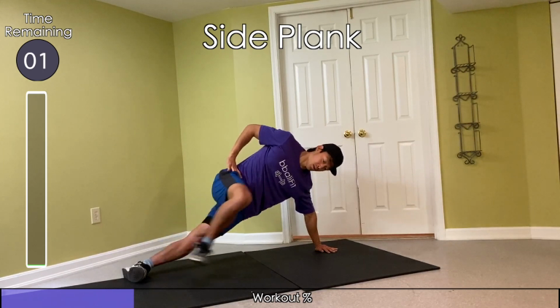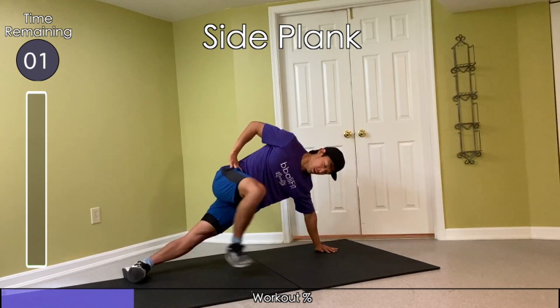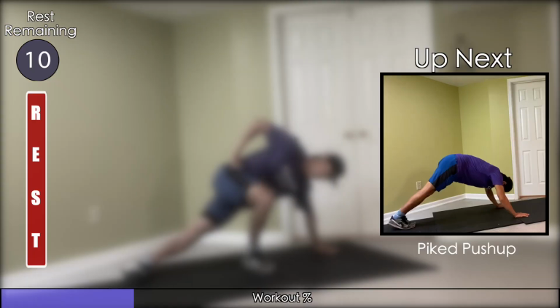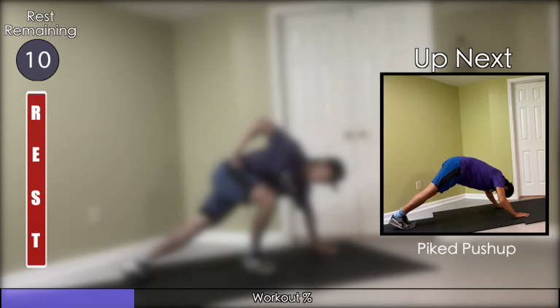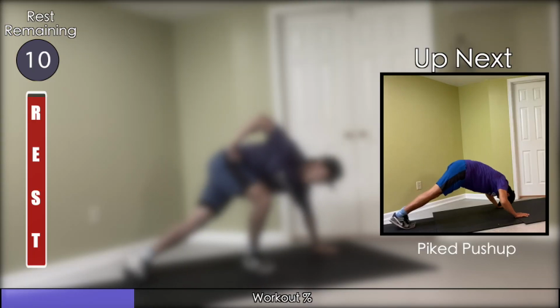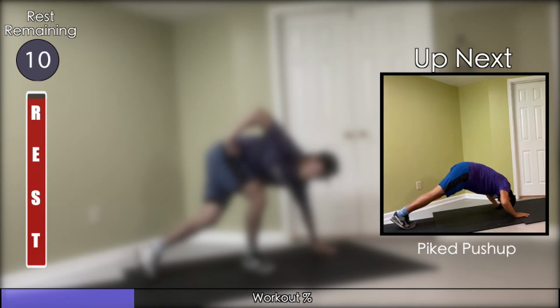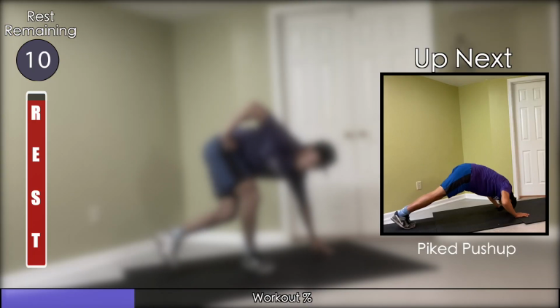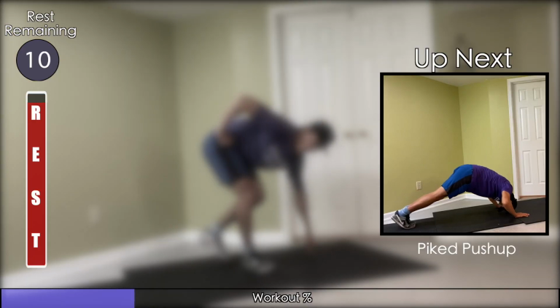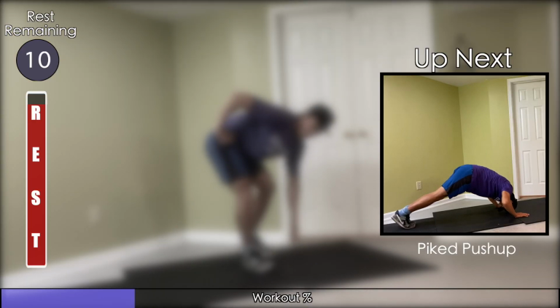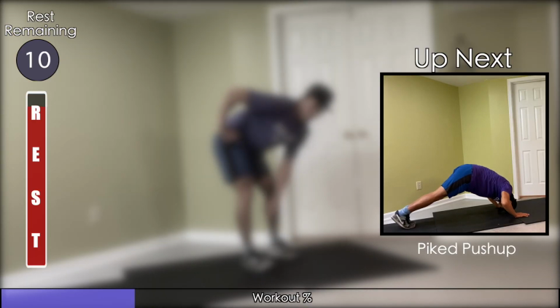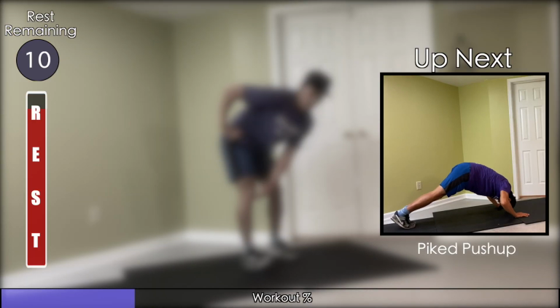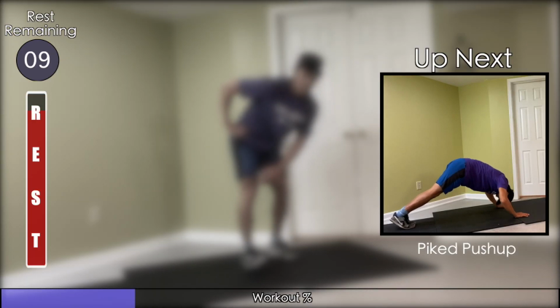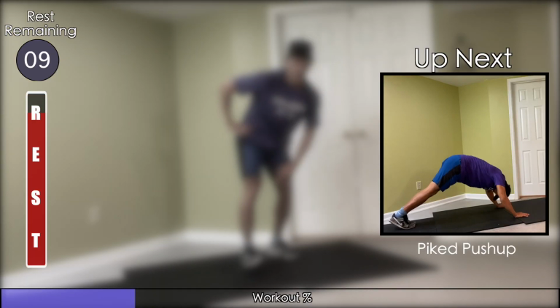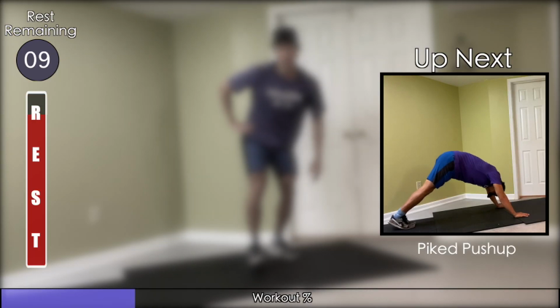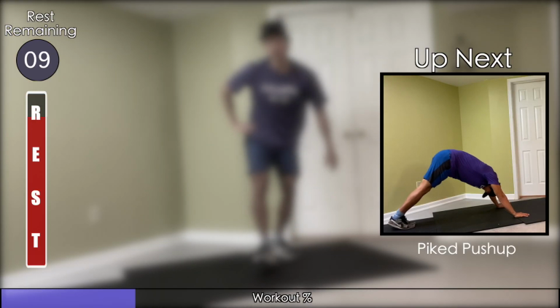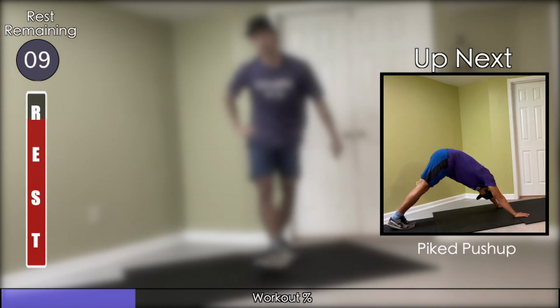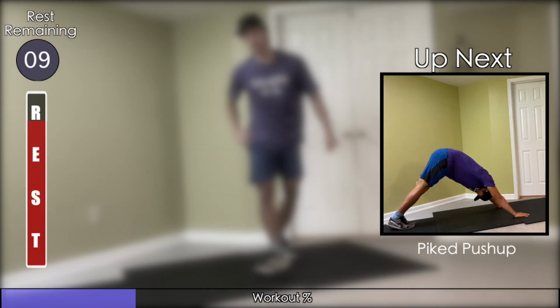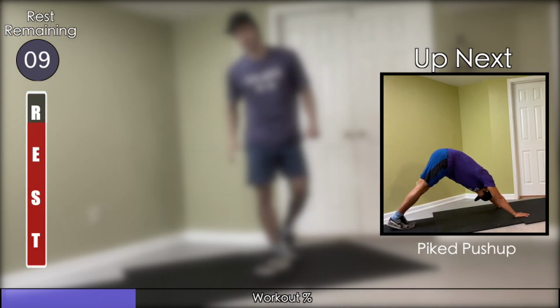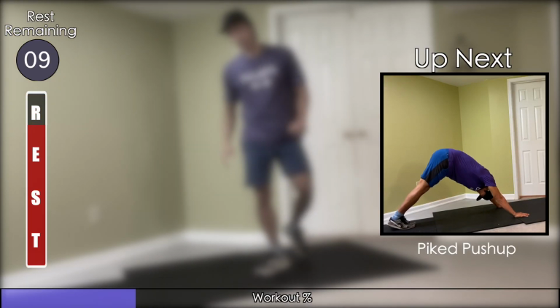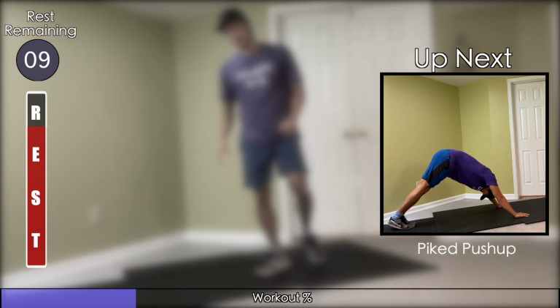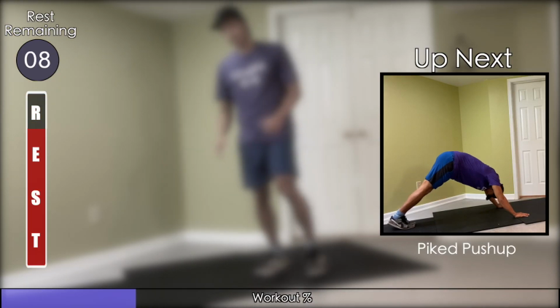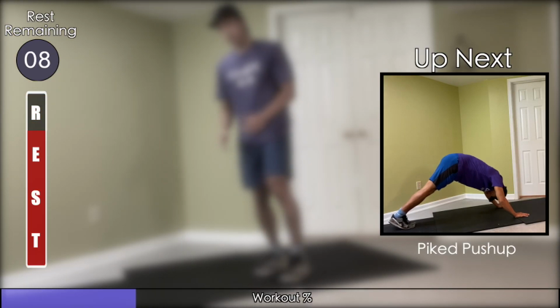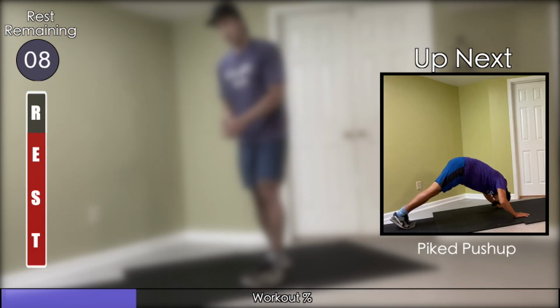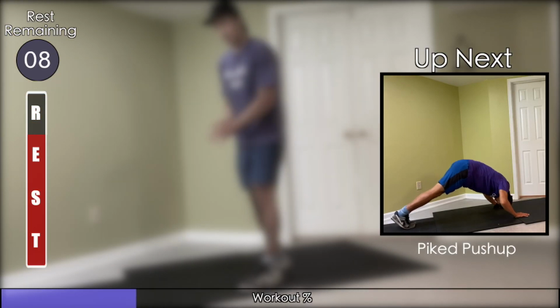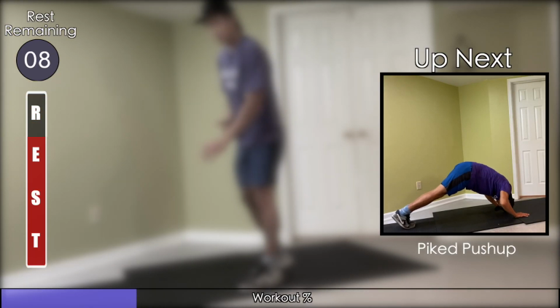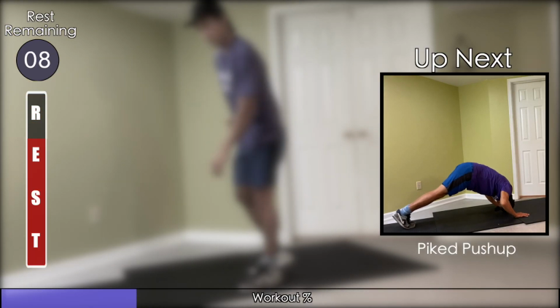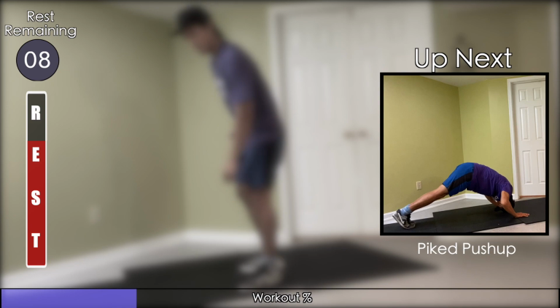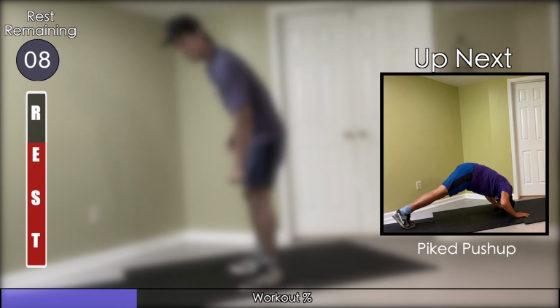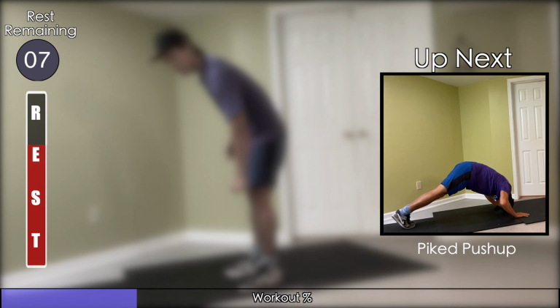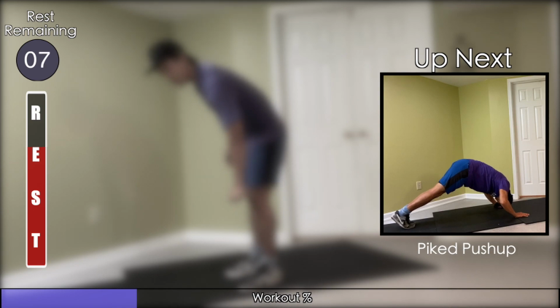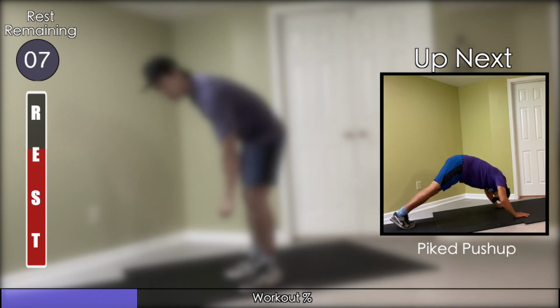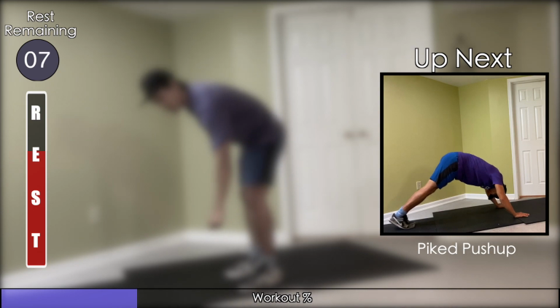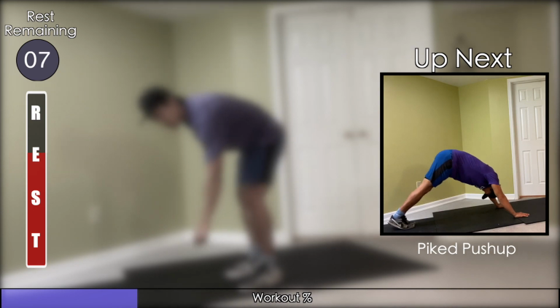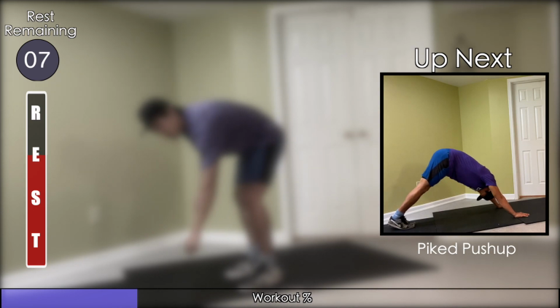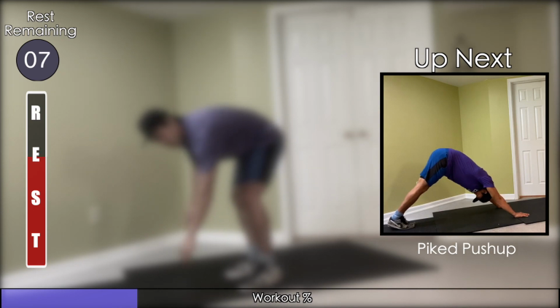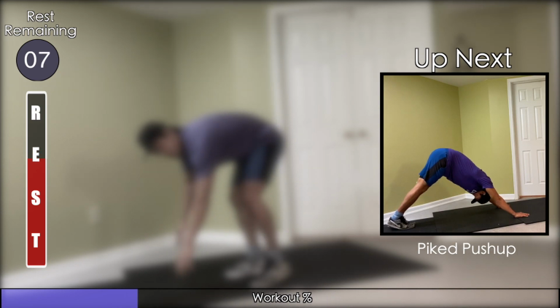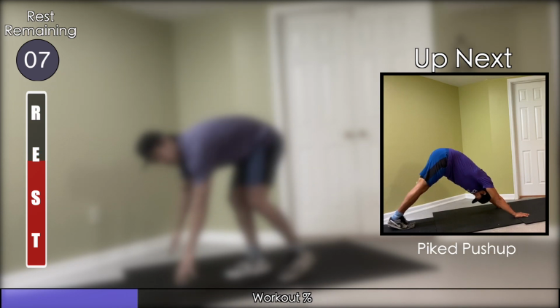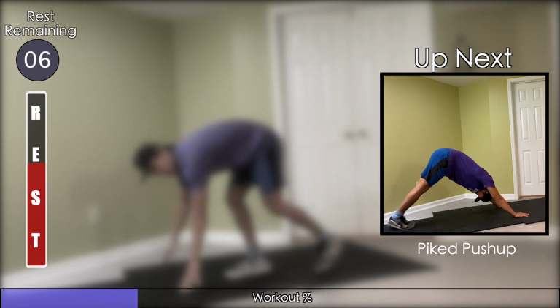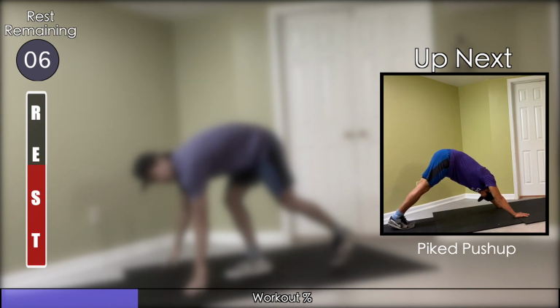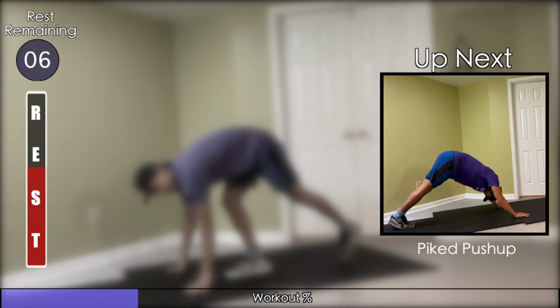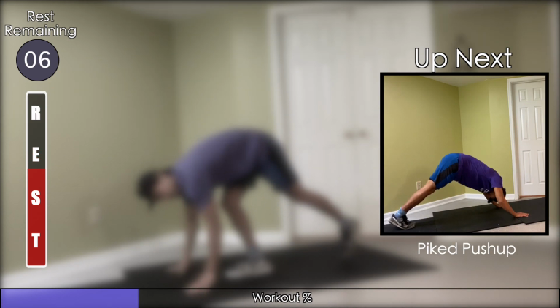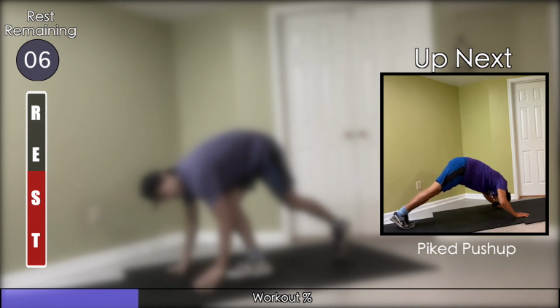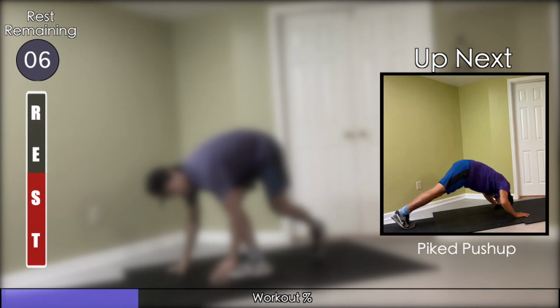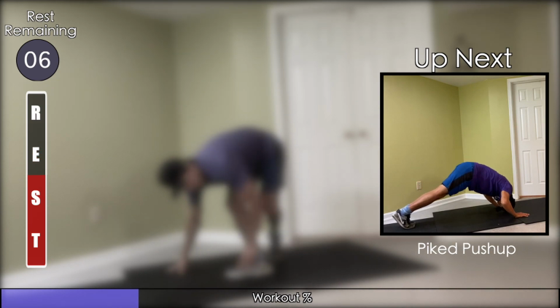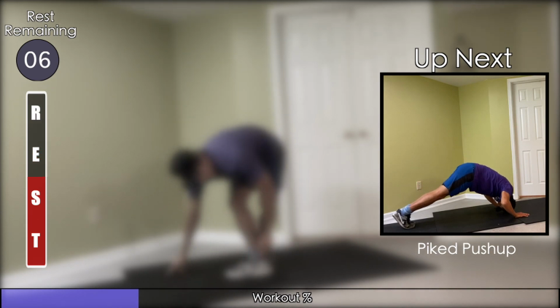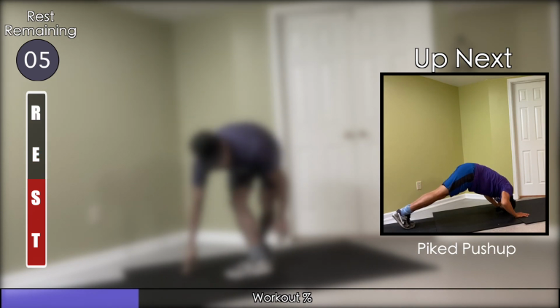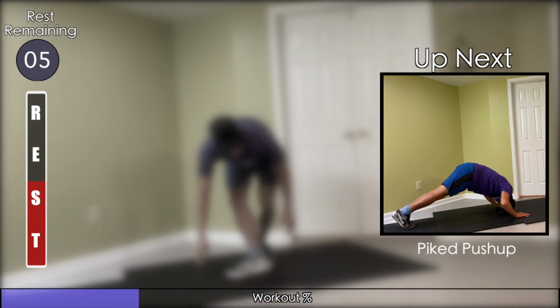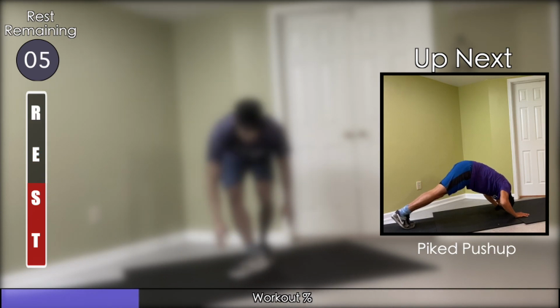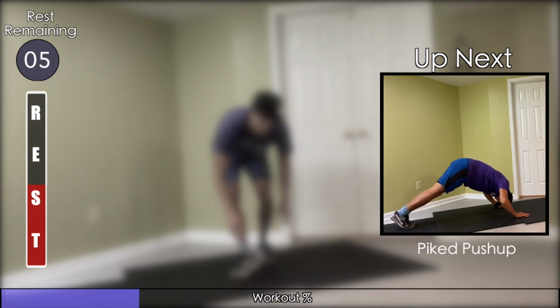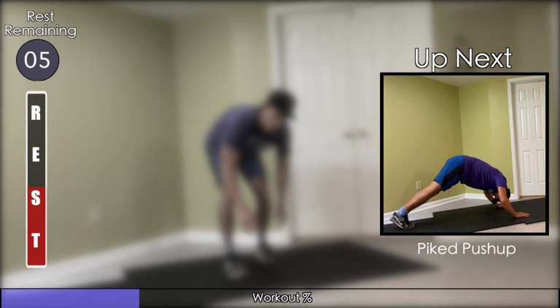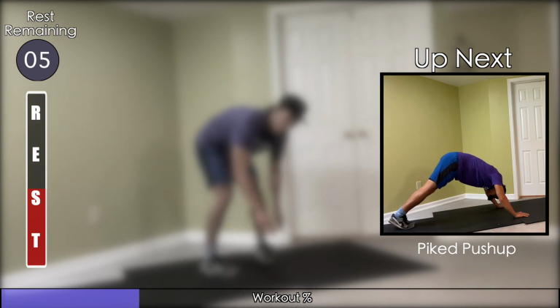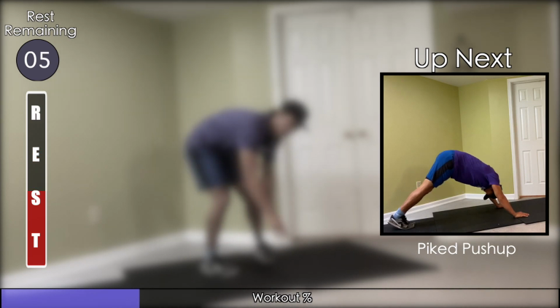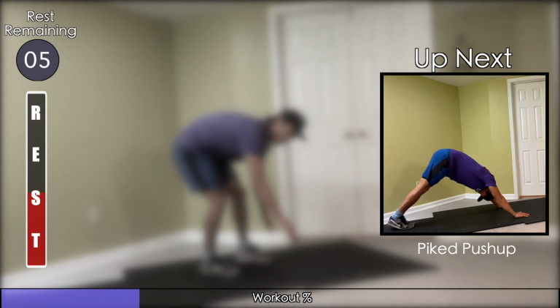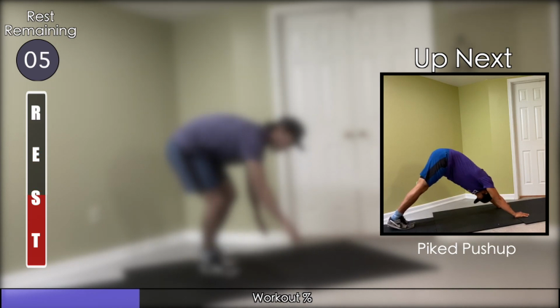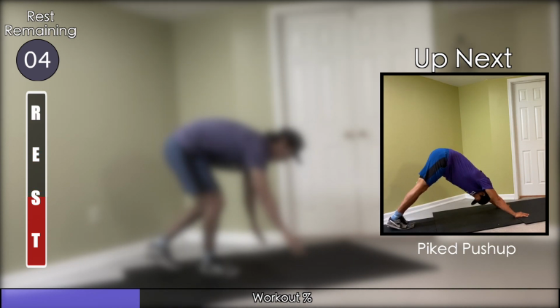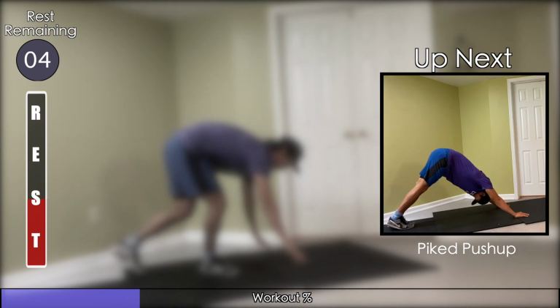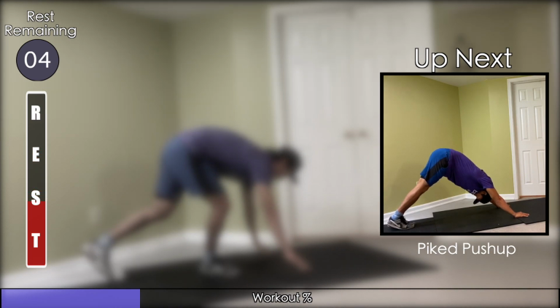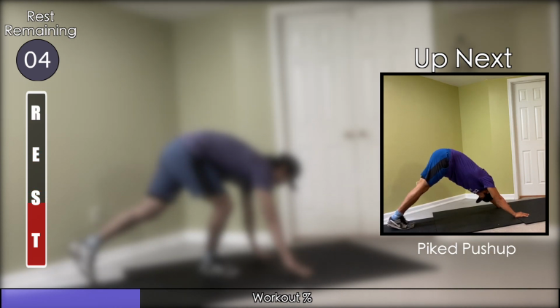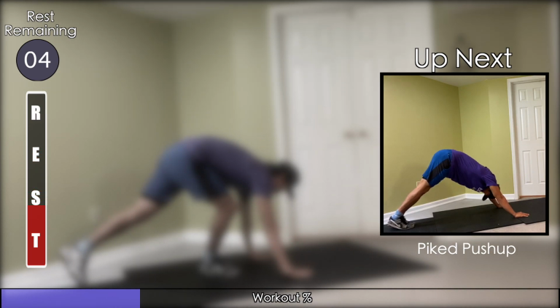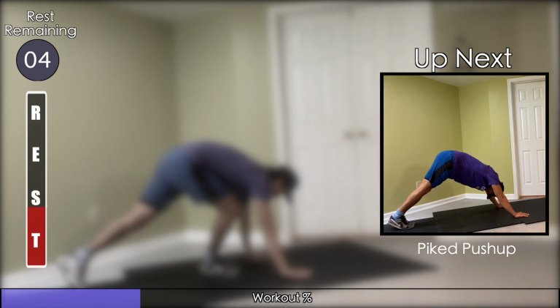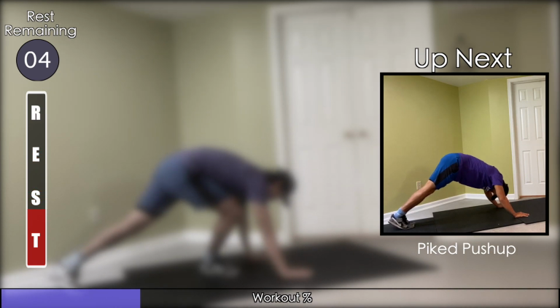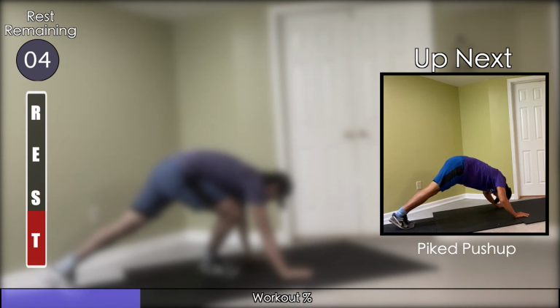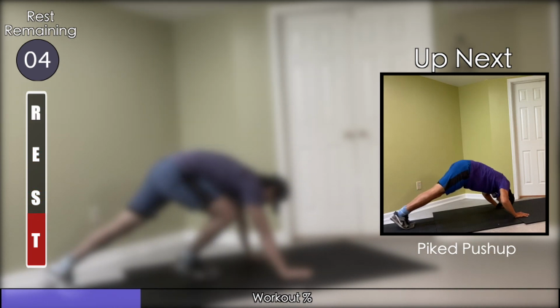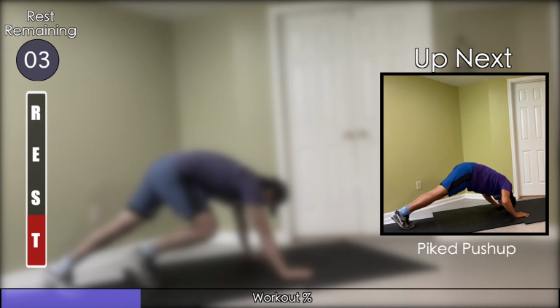Get into a downward dog position and raise your butt to the sky. From there, you'll be doing push-ups so that only the top of your head hits the ground between reps.